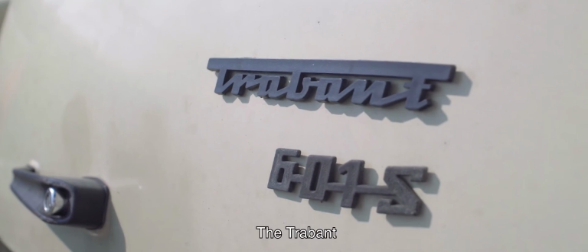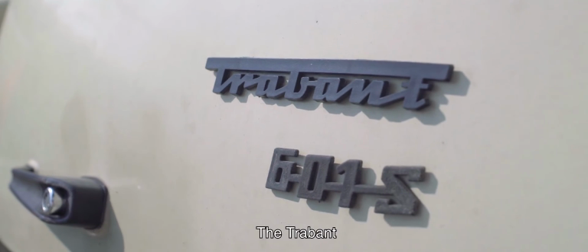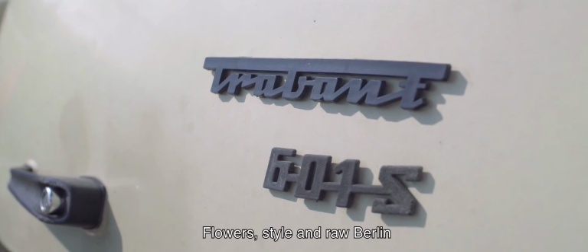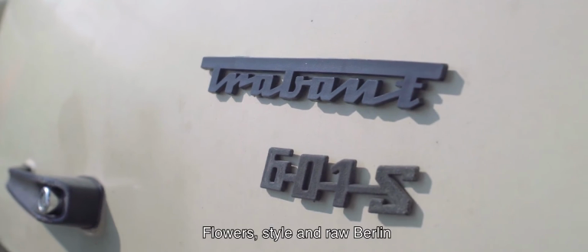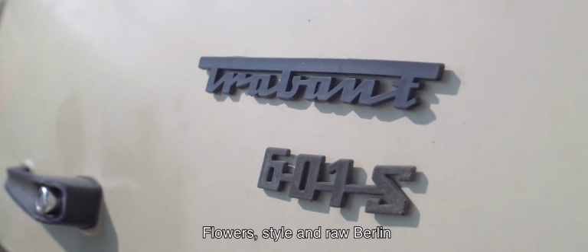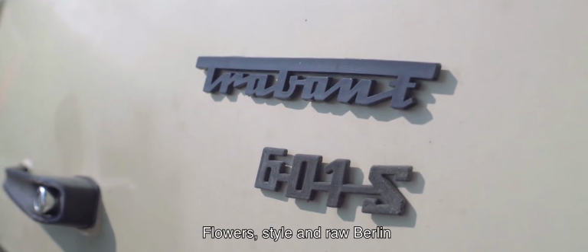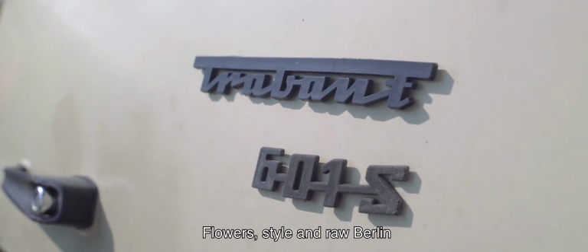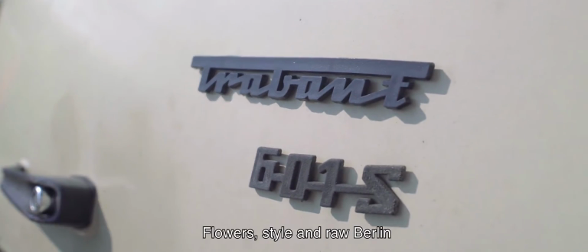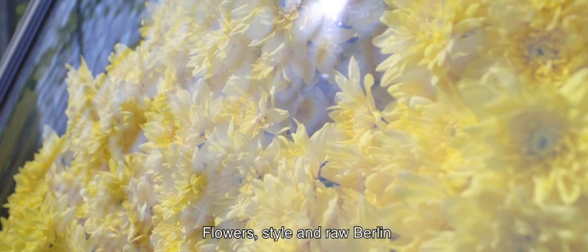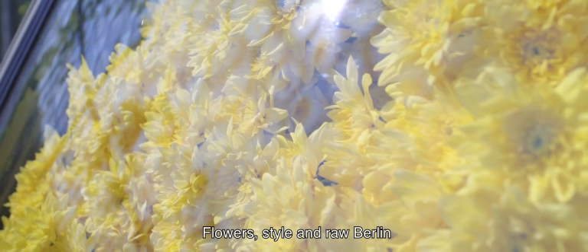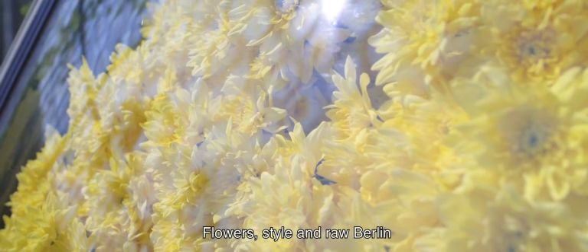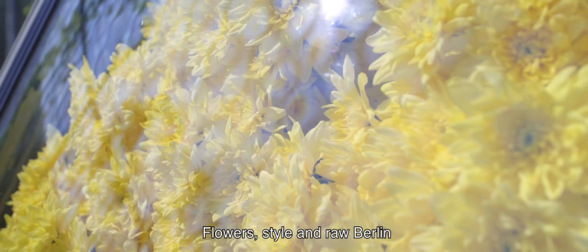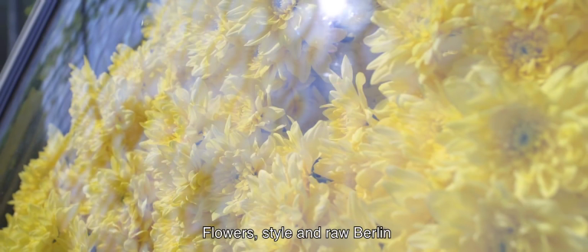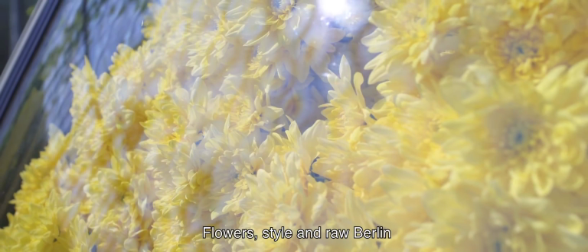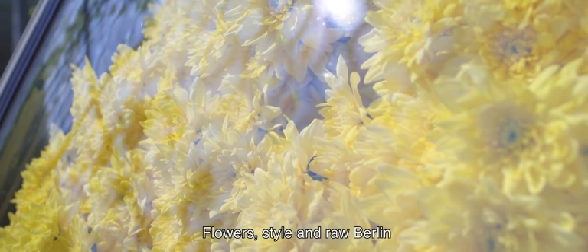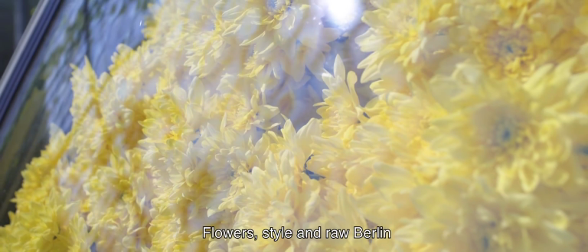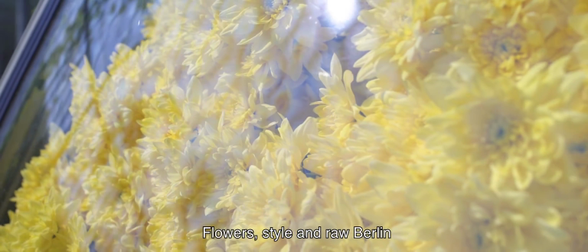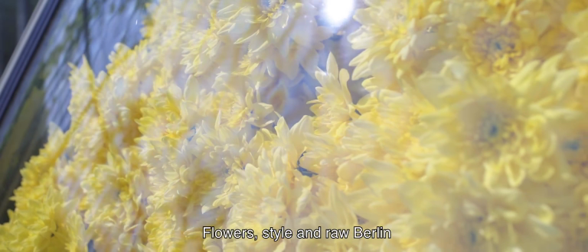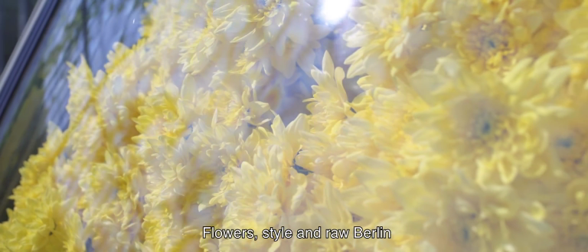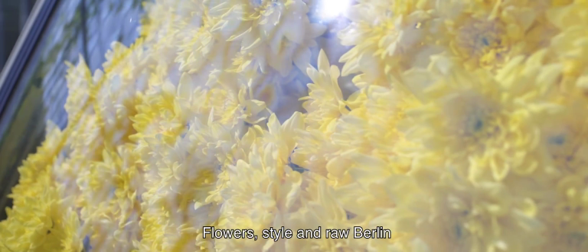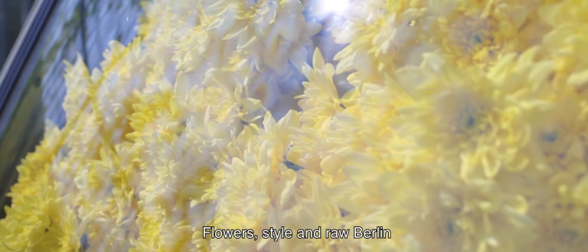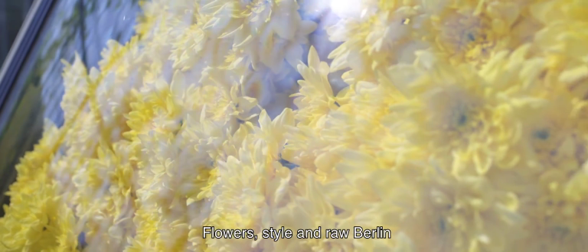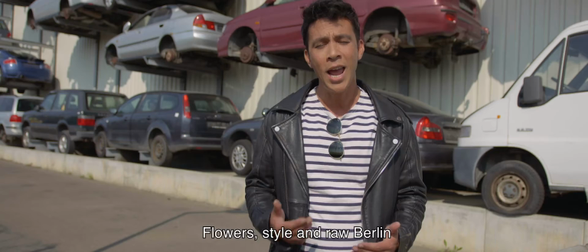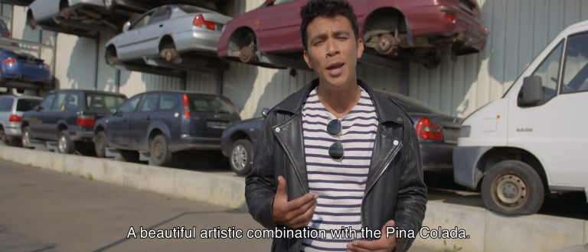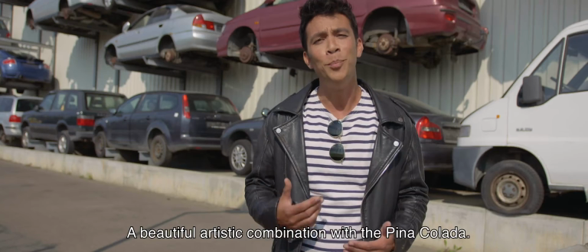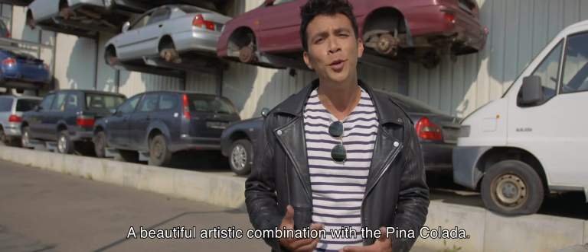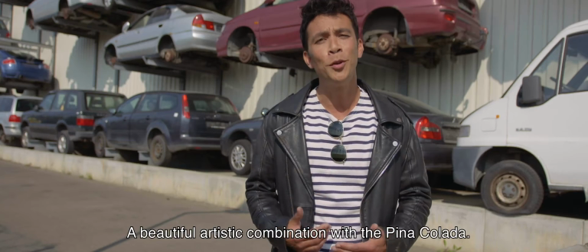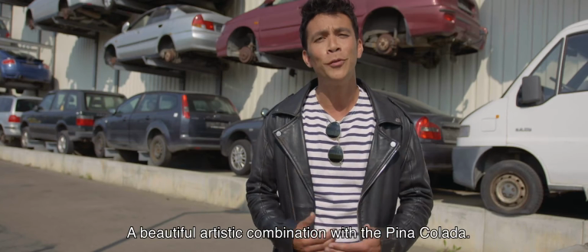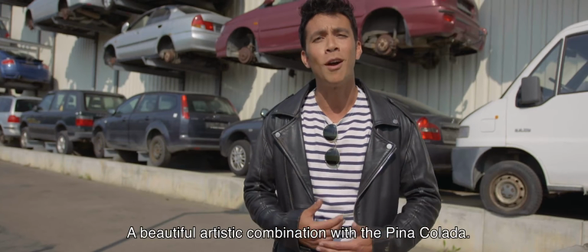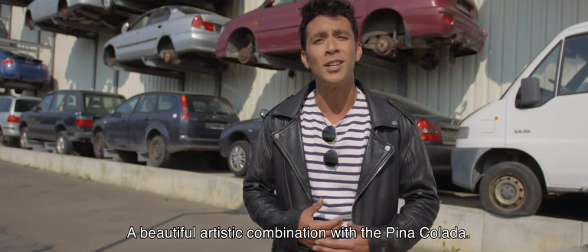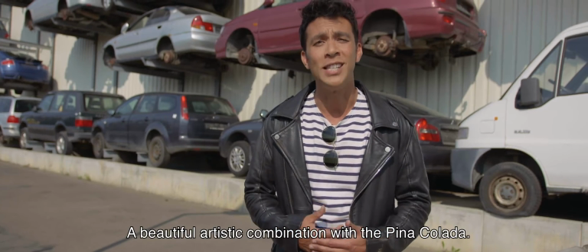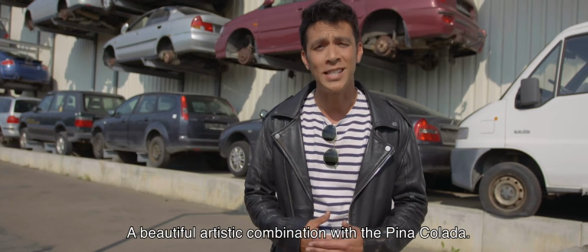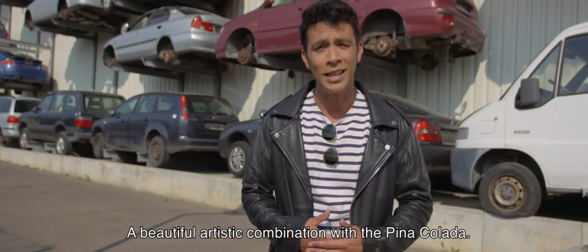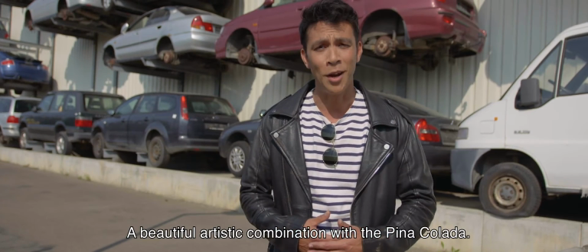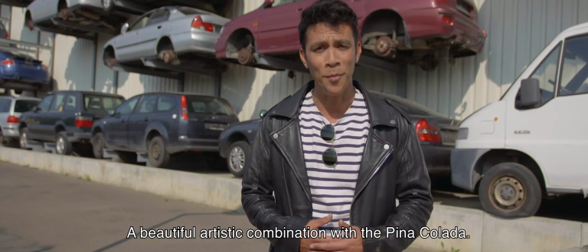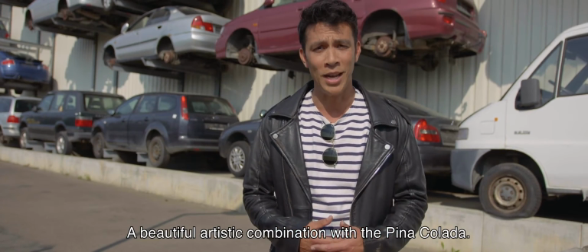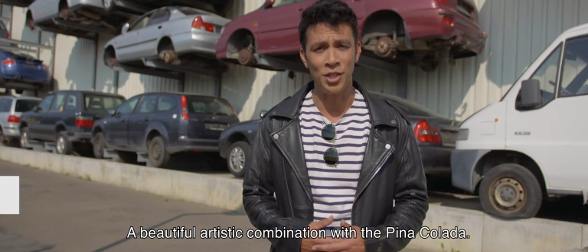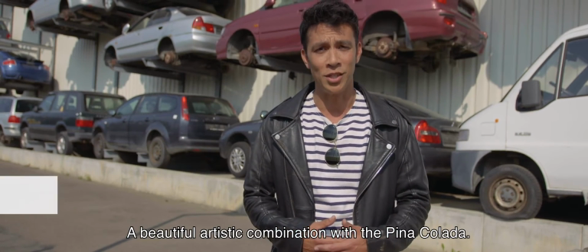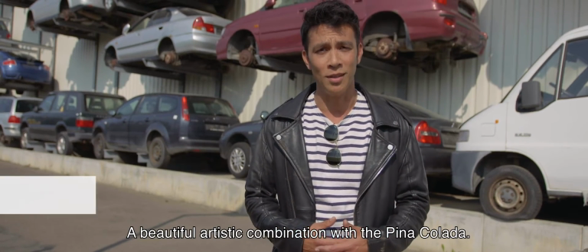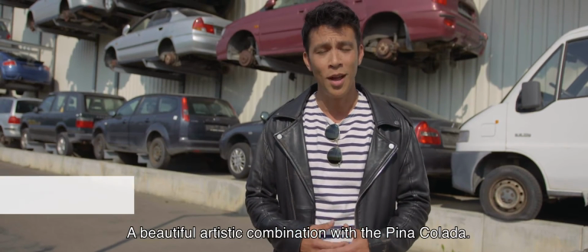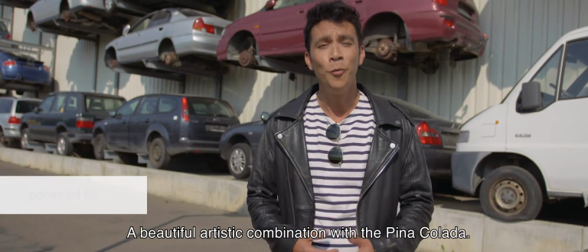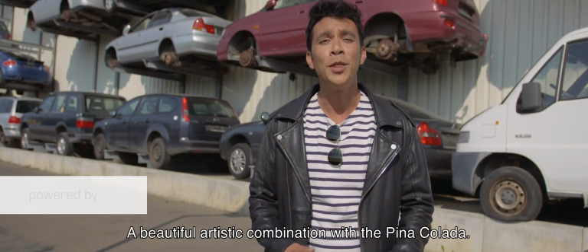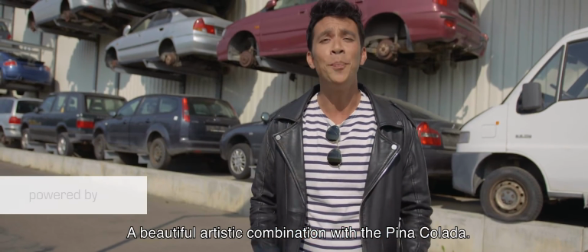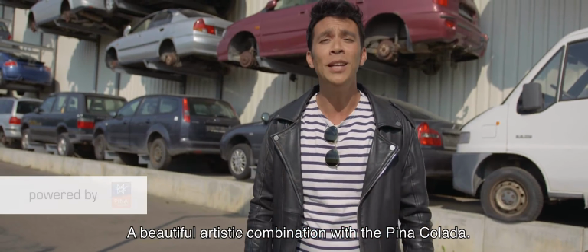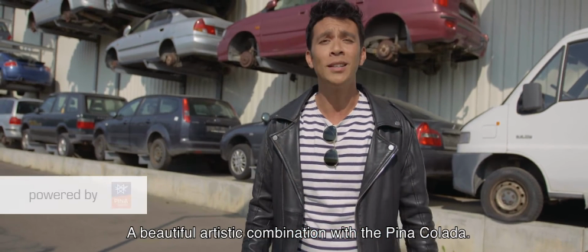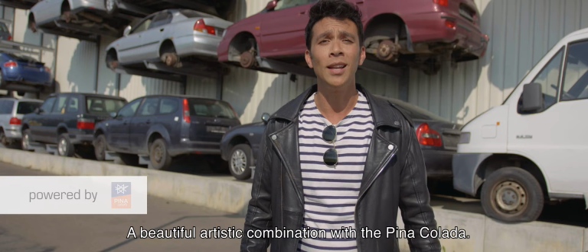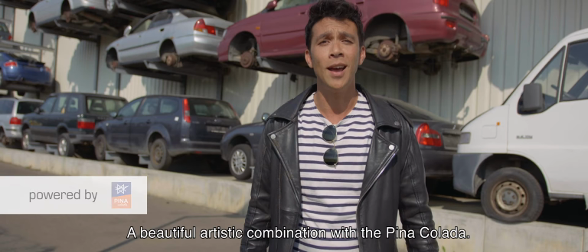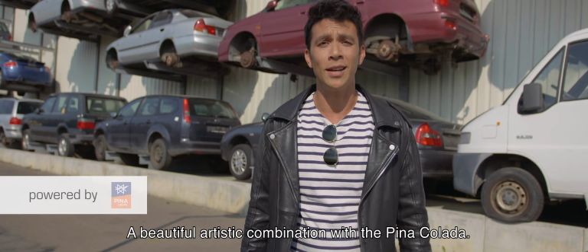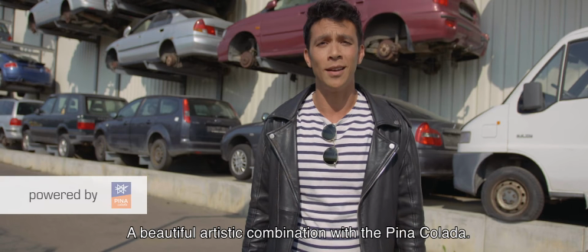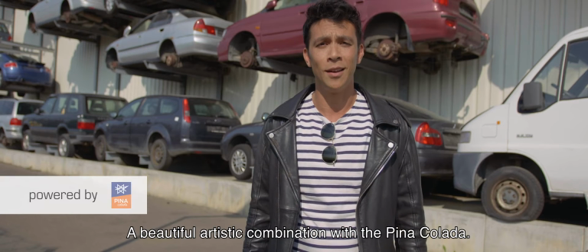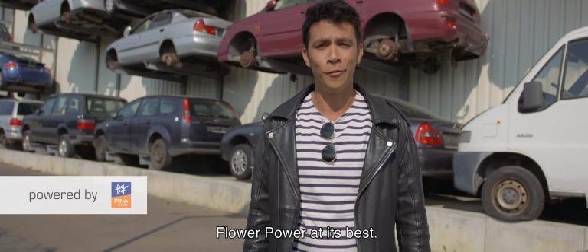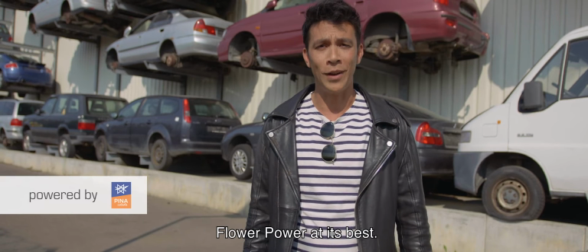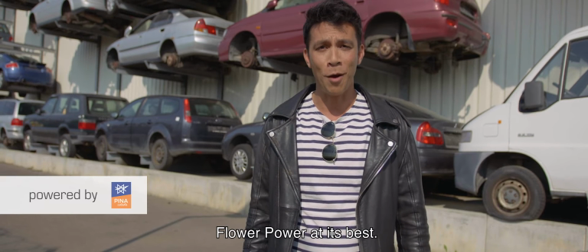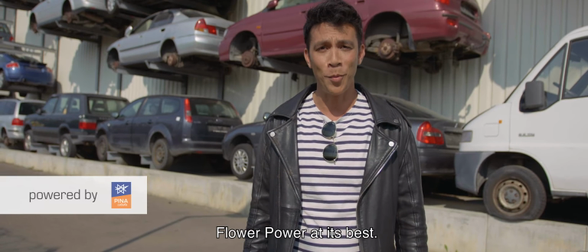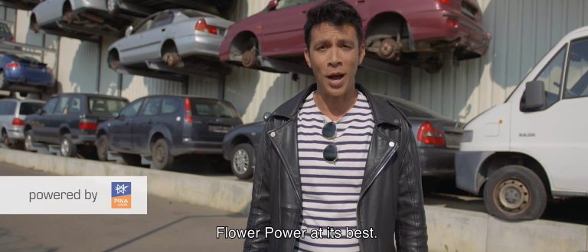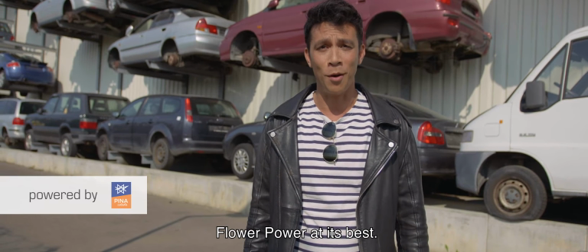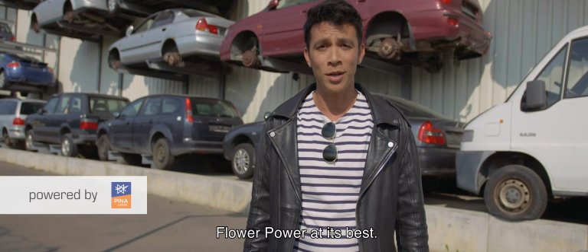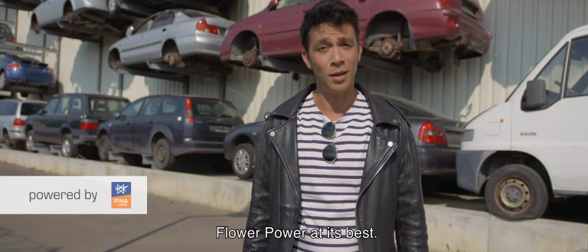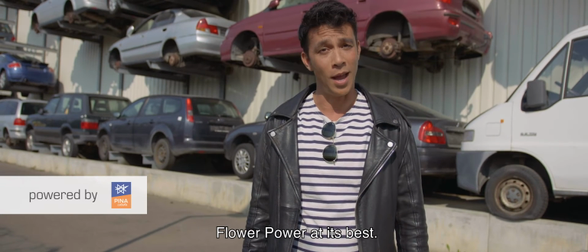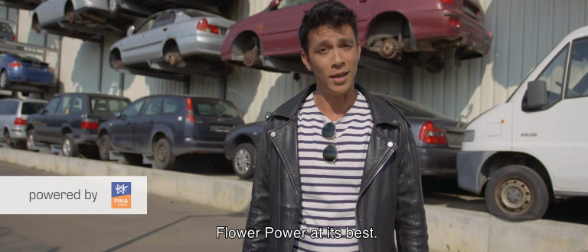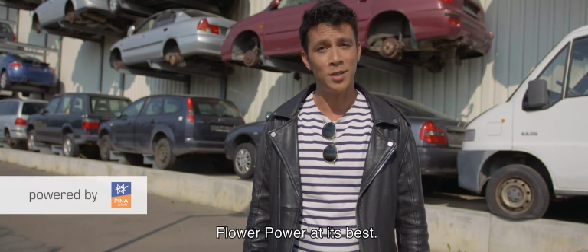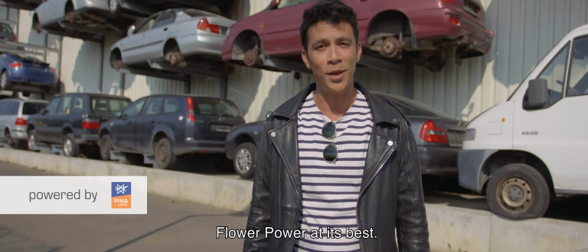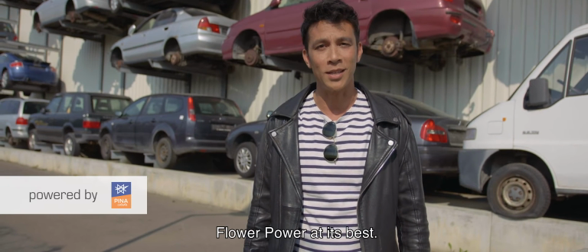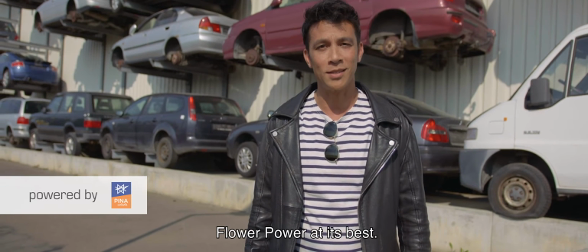Flowers, style and raw Berlin — a beautiful artistic combination with the Pina Colada. Flower power at its best.